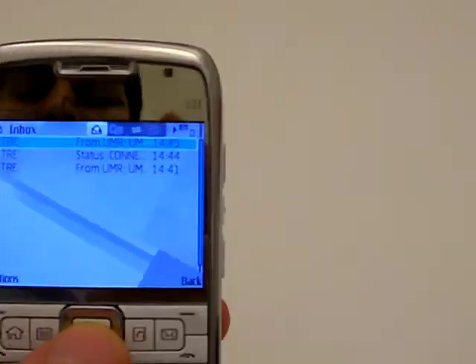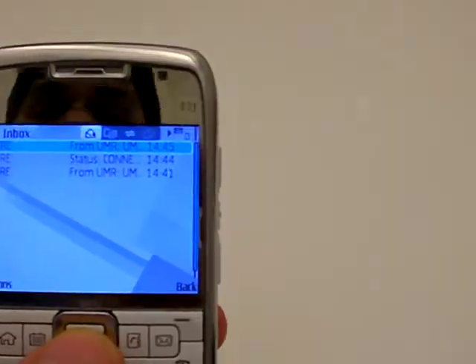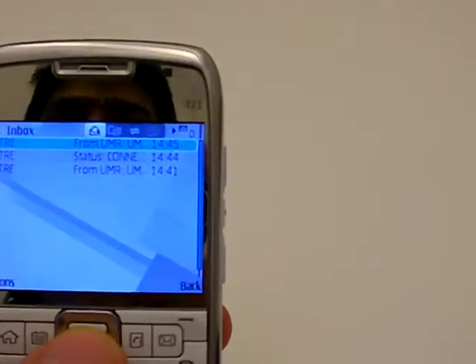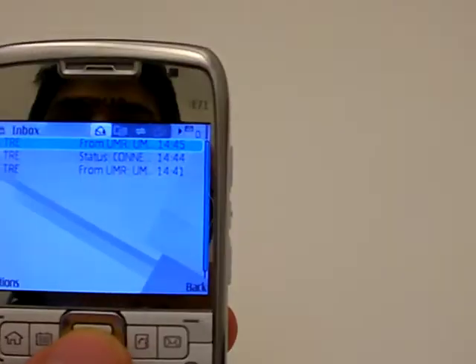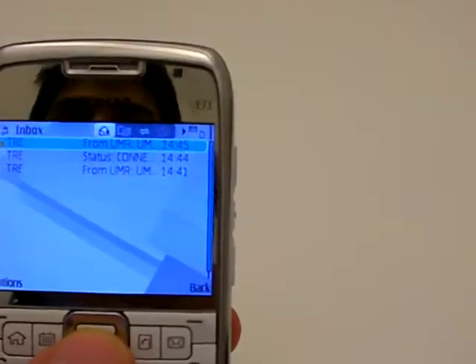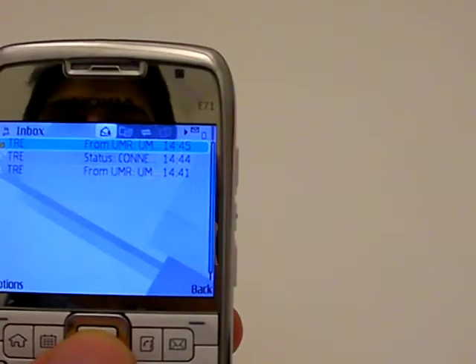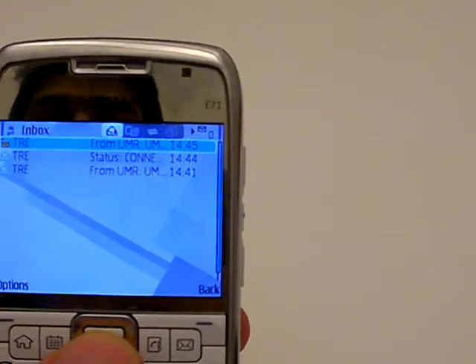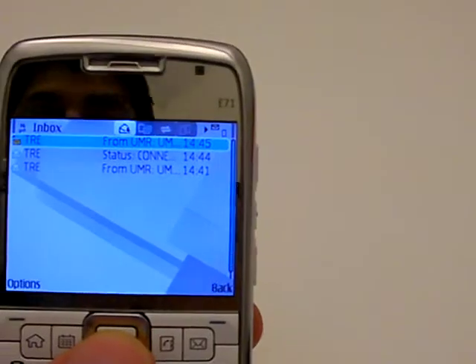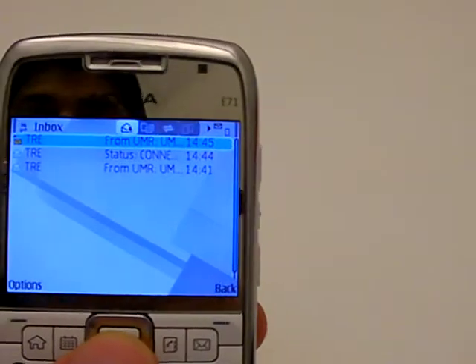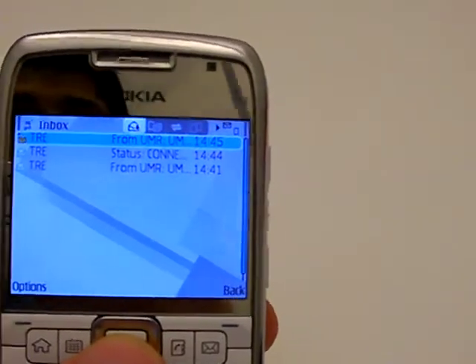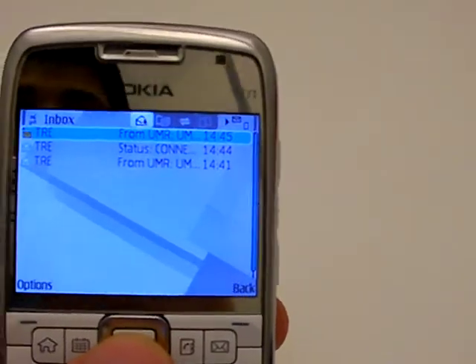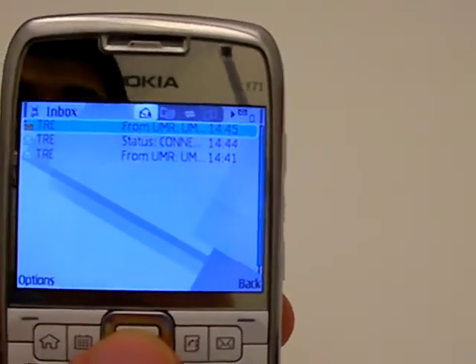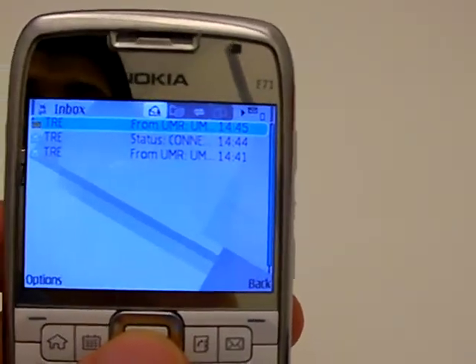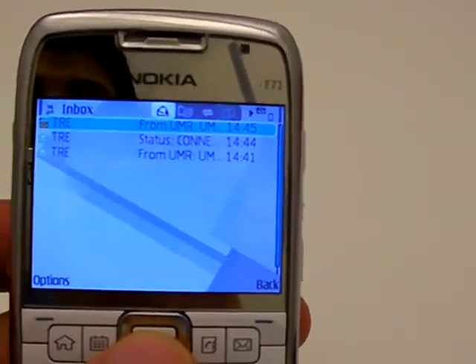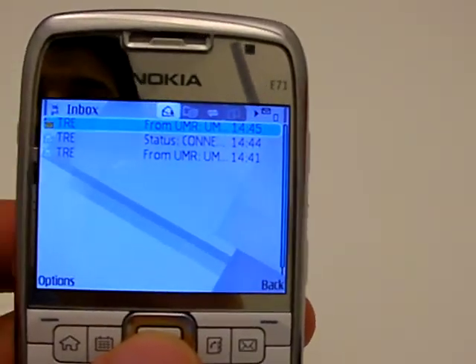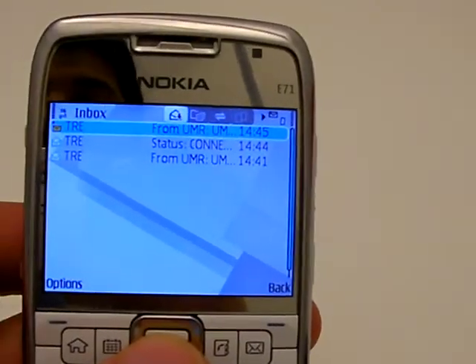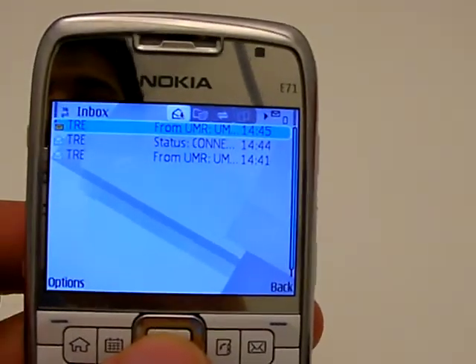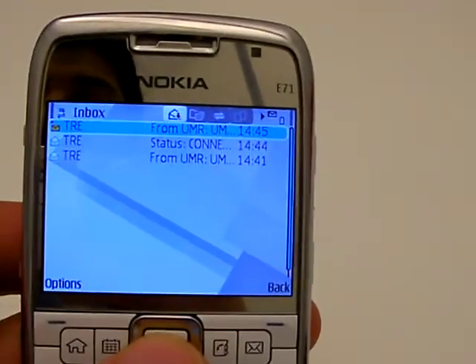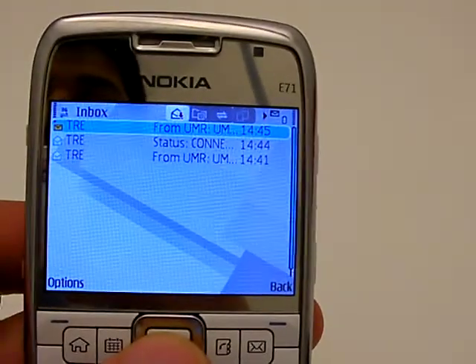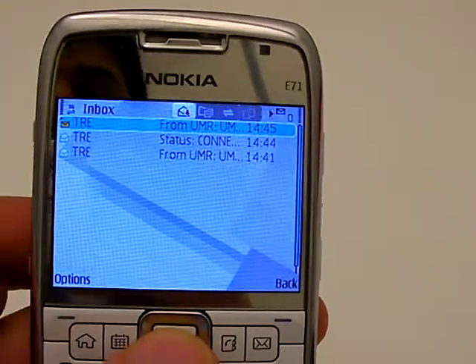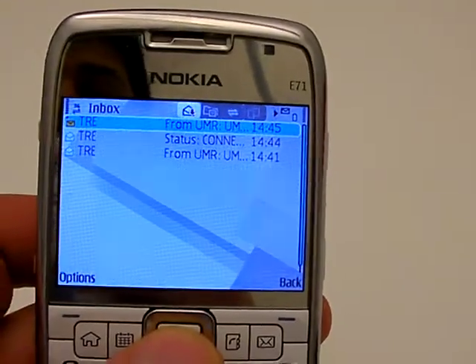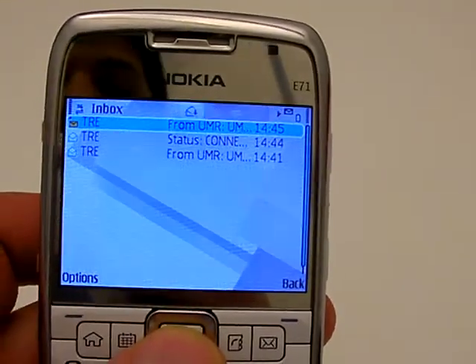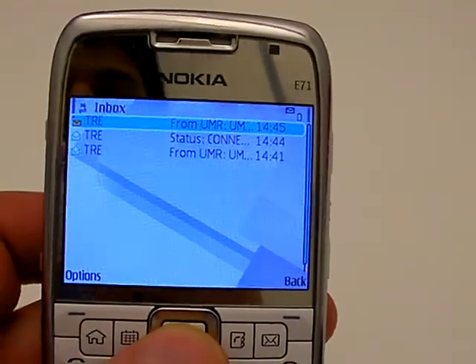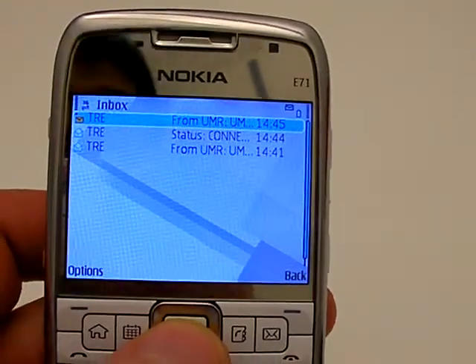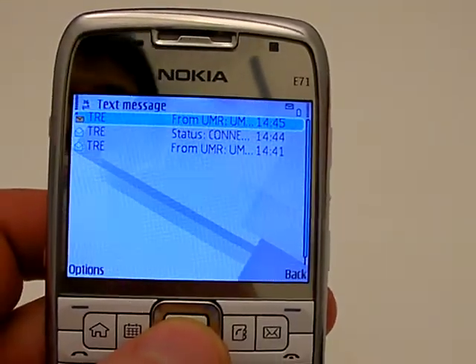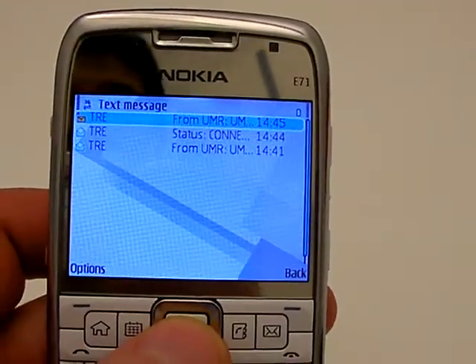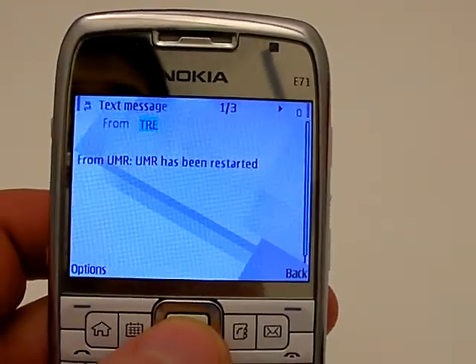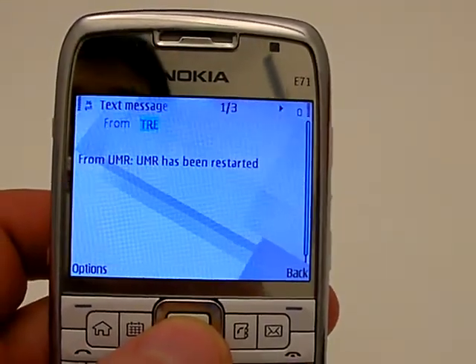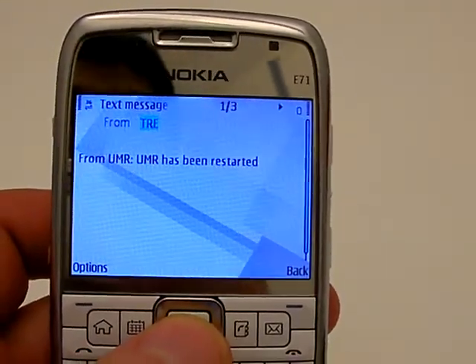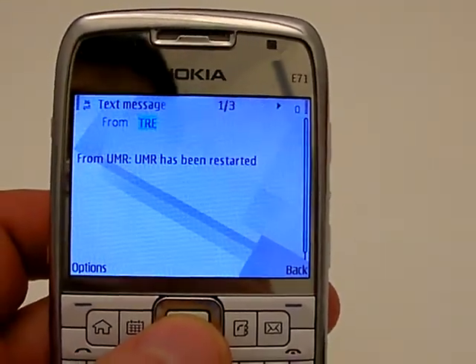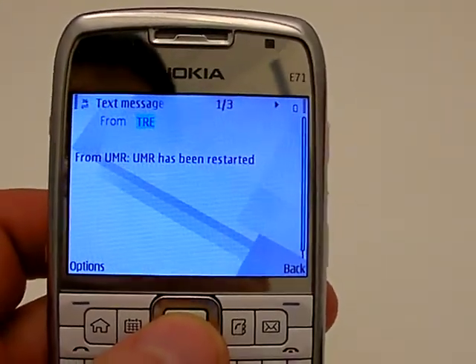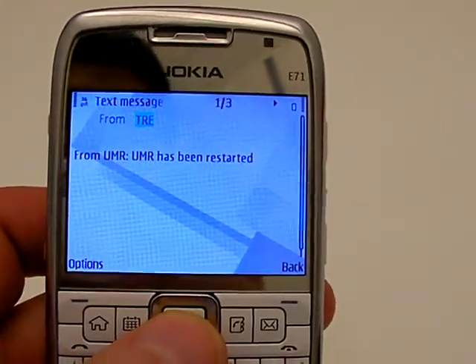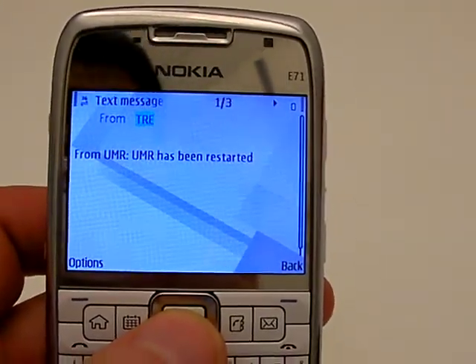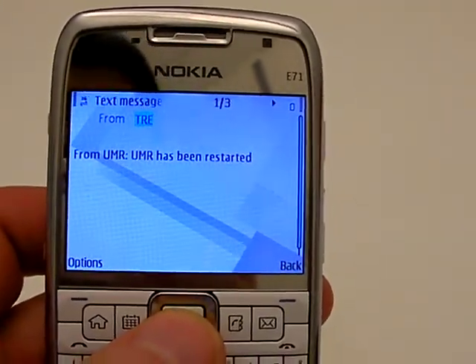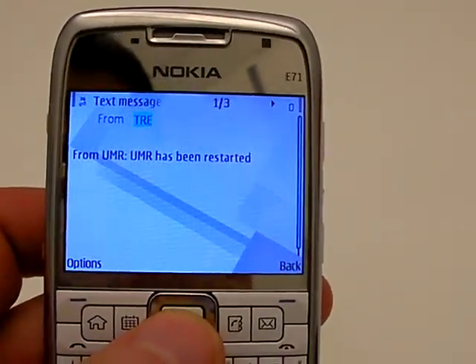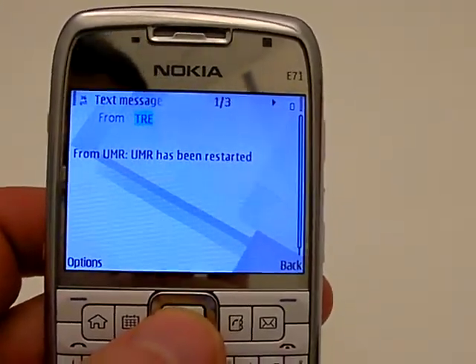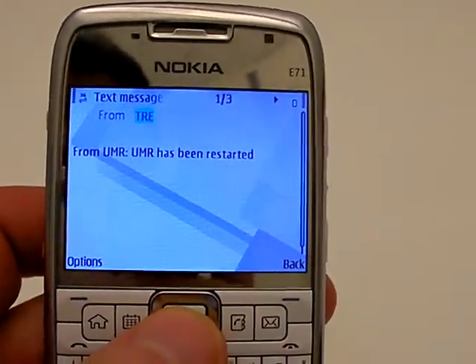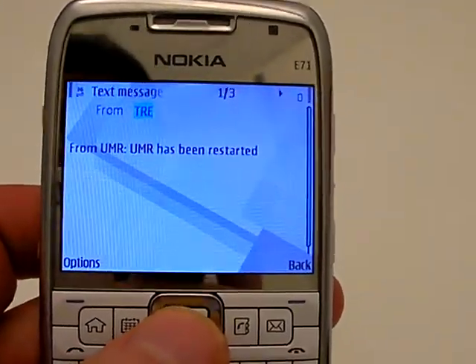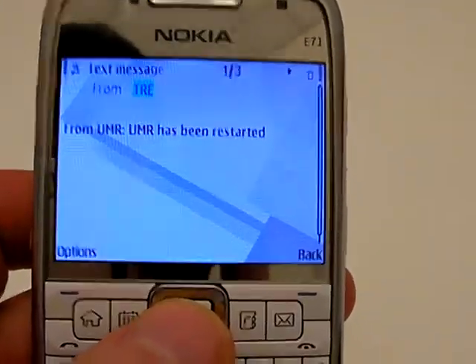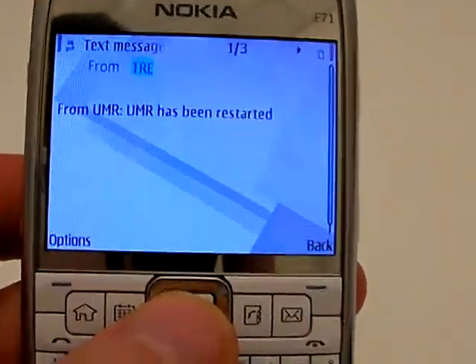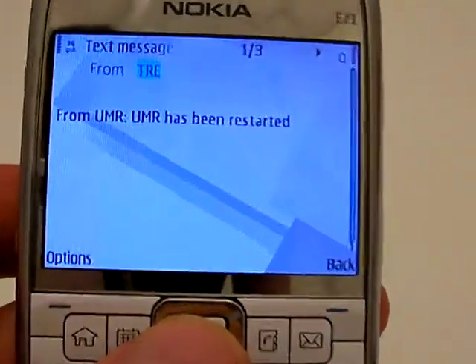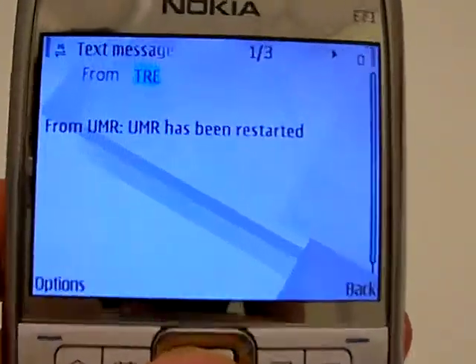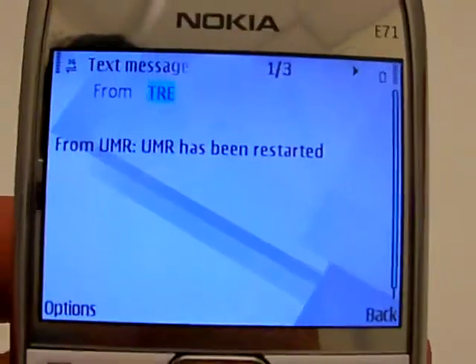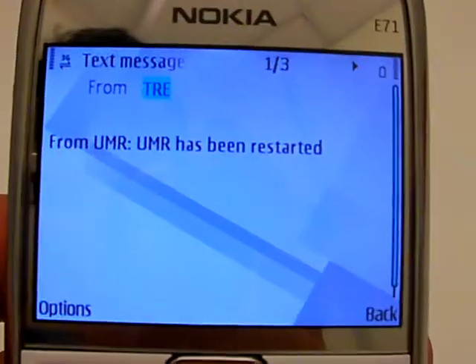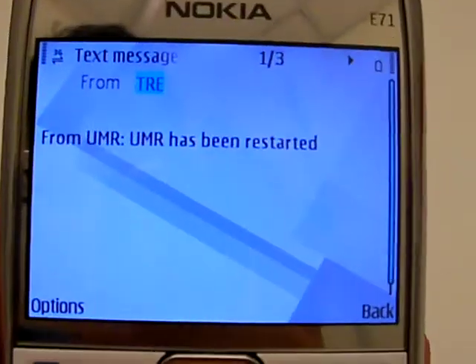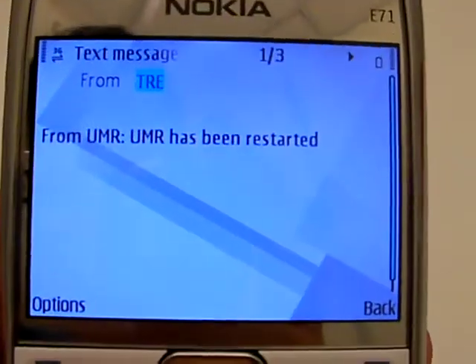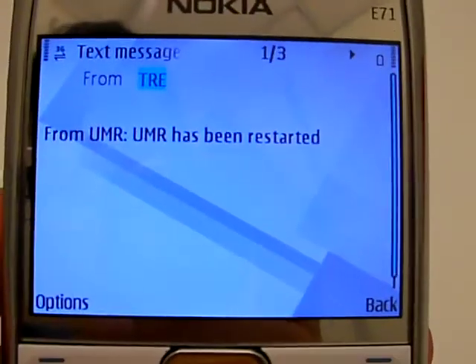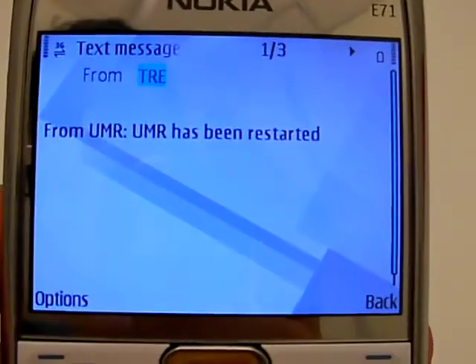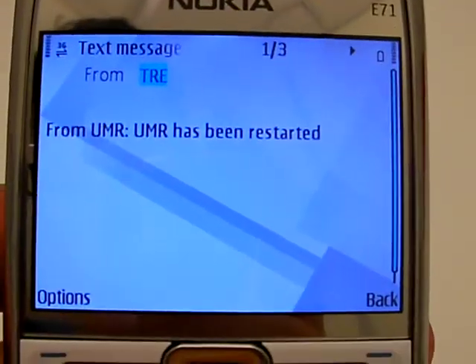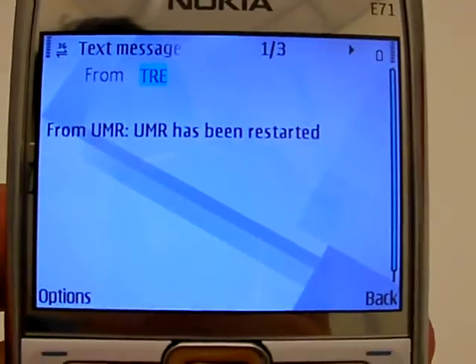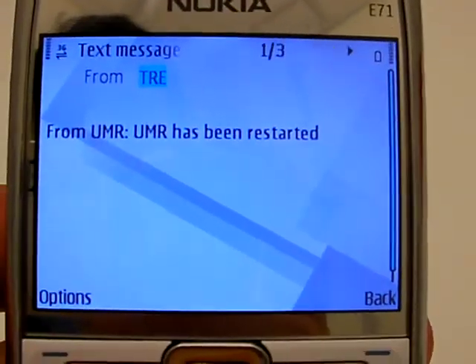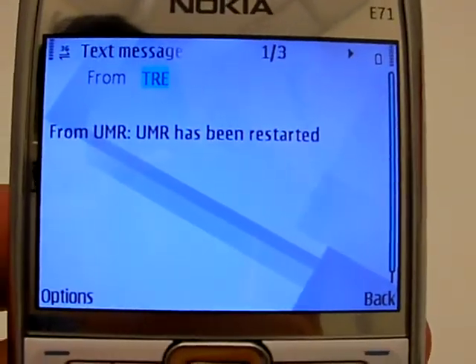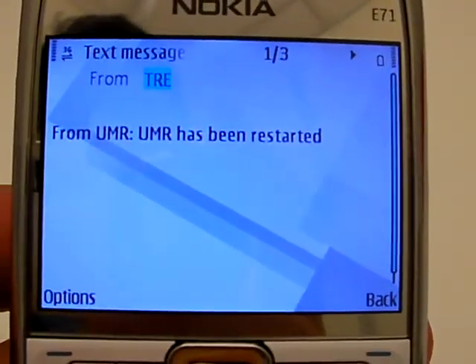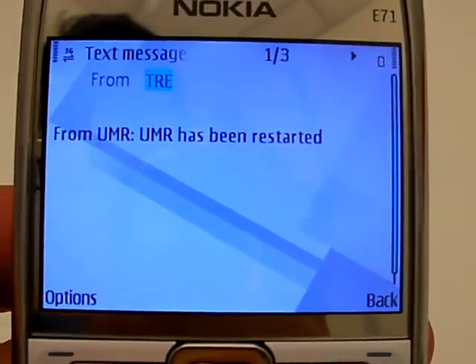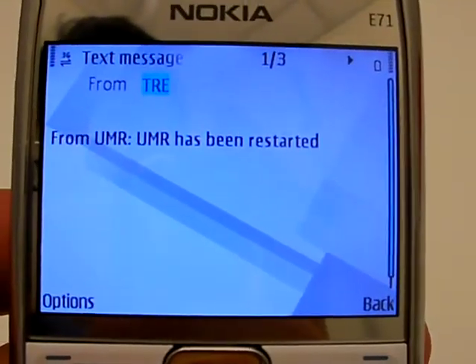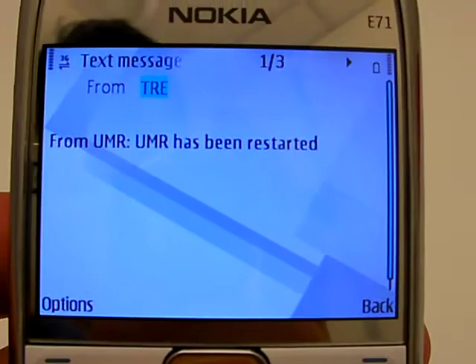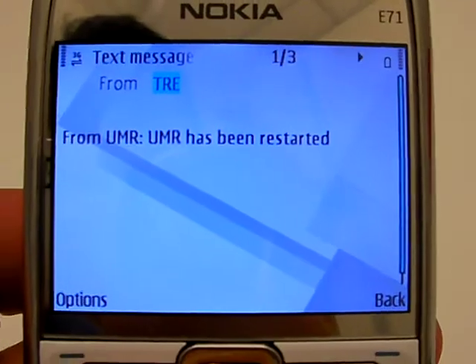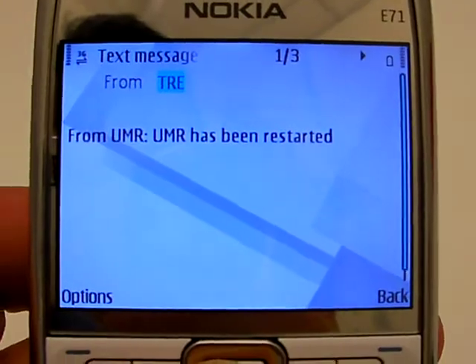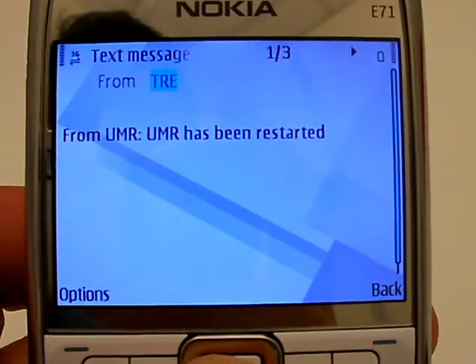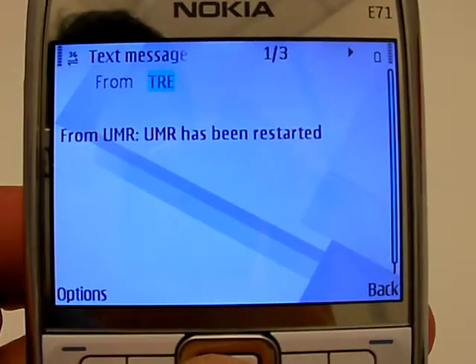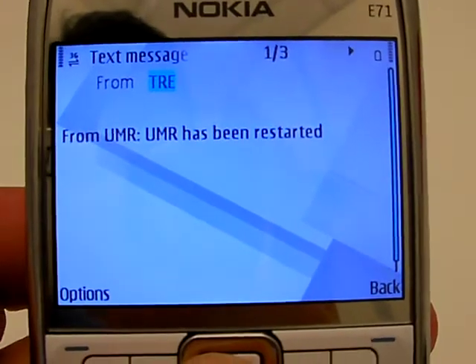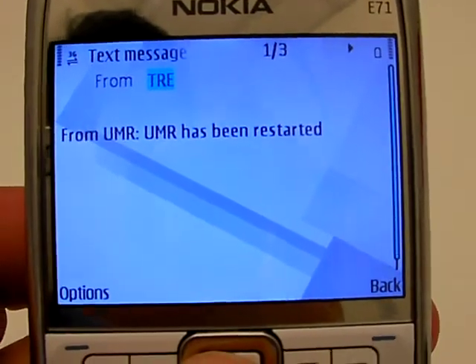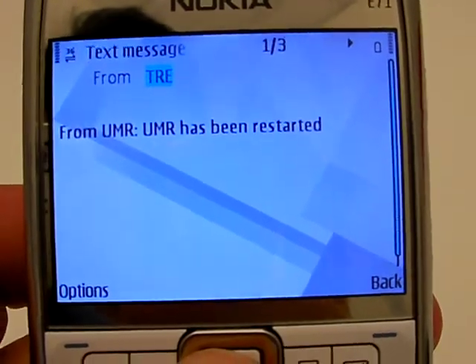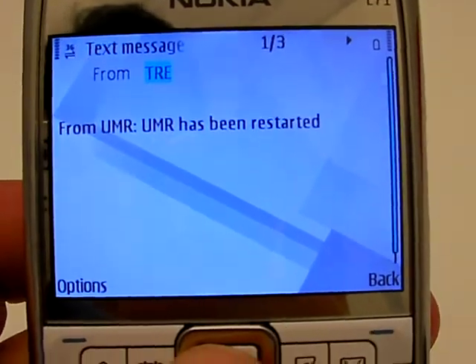But naturally, the point is to use this with mobile broadband. Here we go — from UMR: 'The UMR has been restarted.' It's working again.